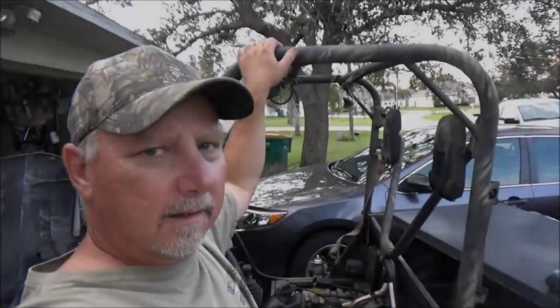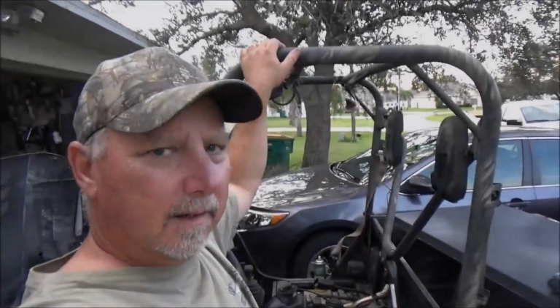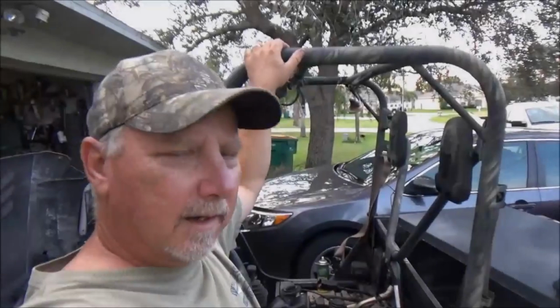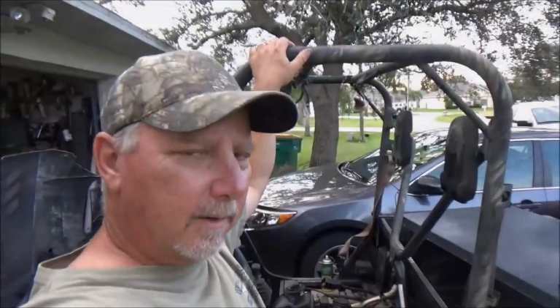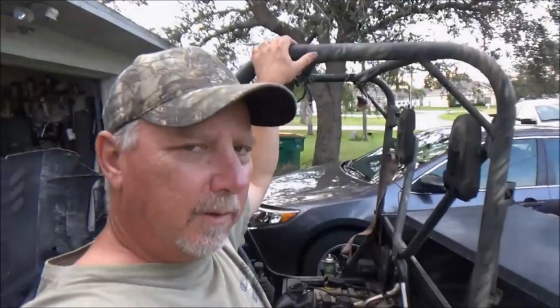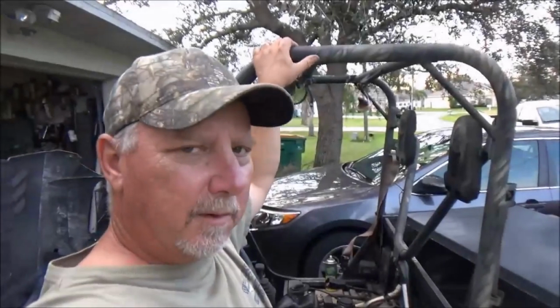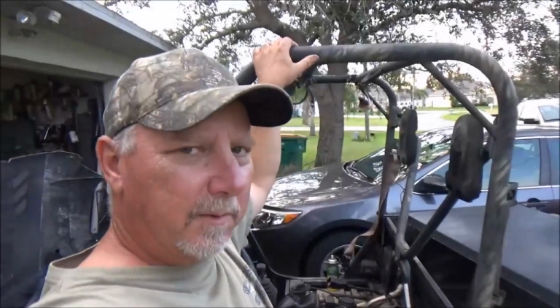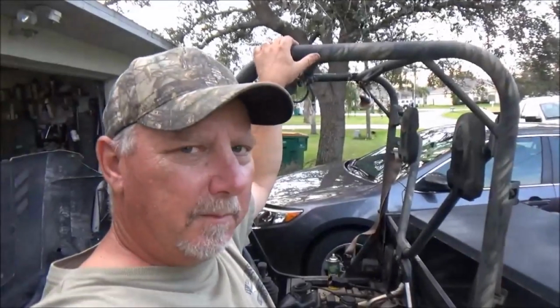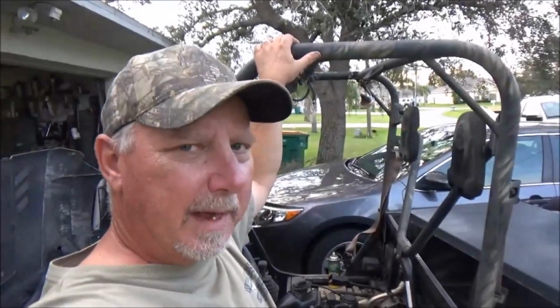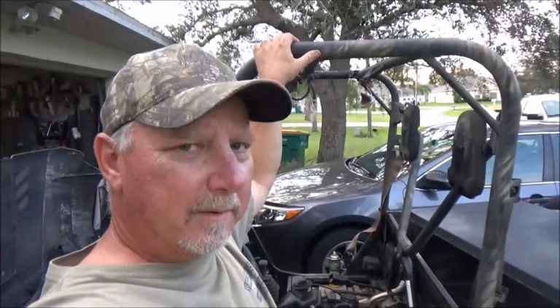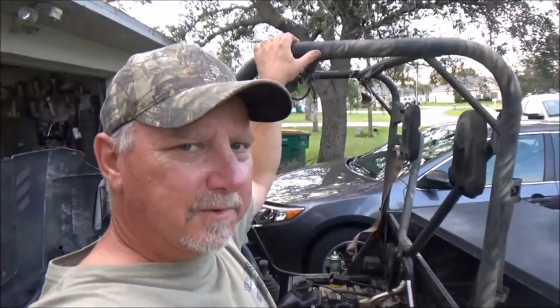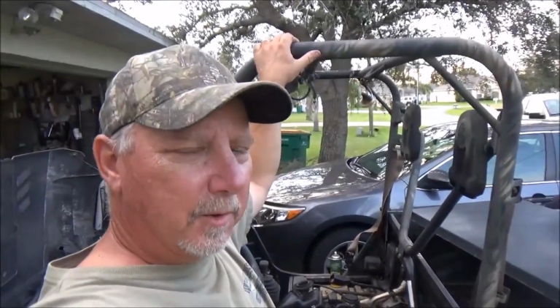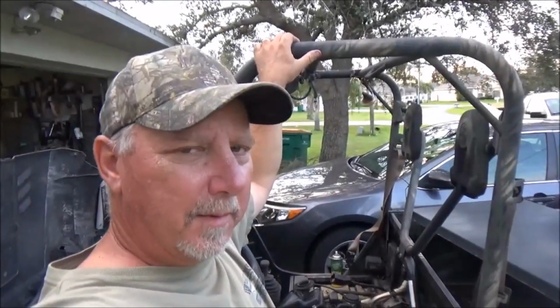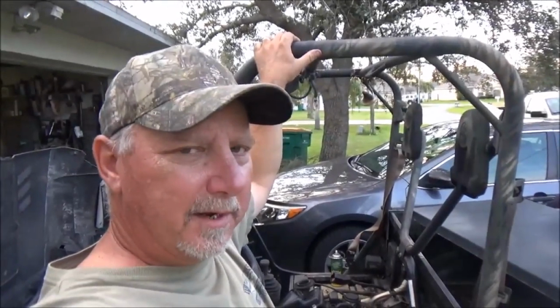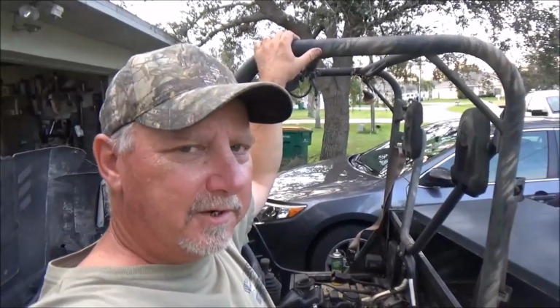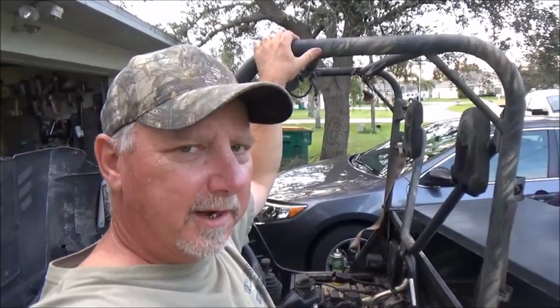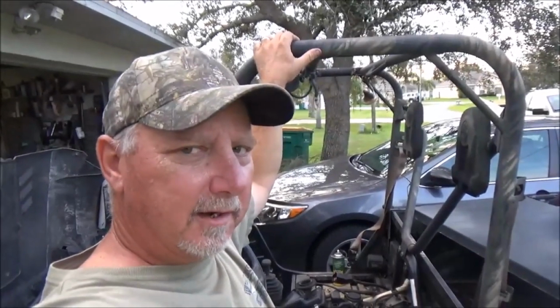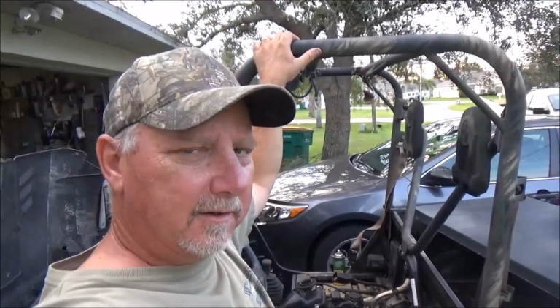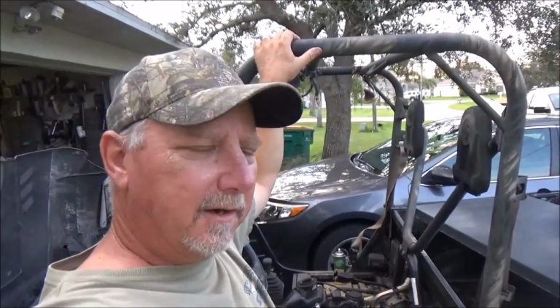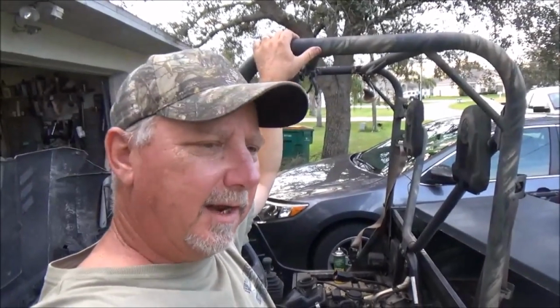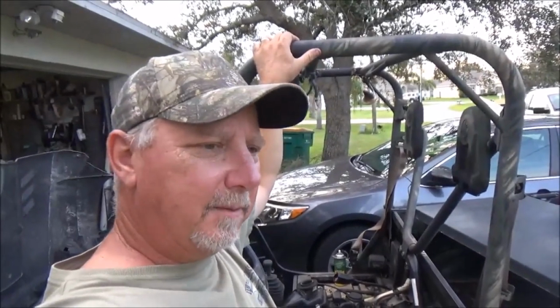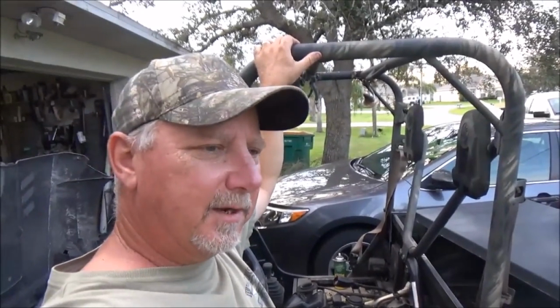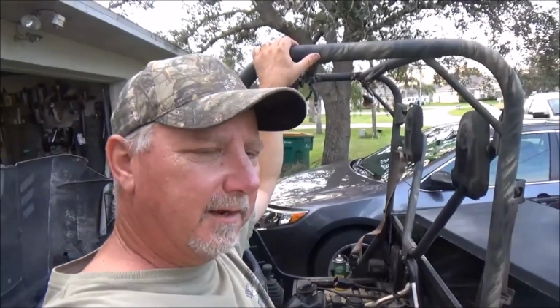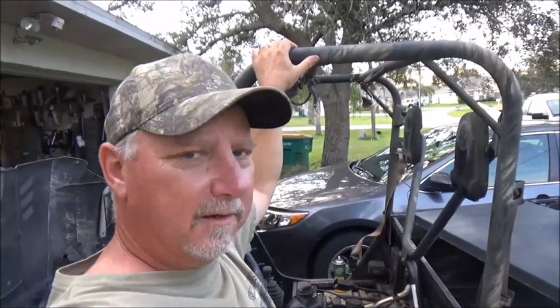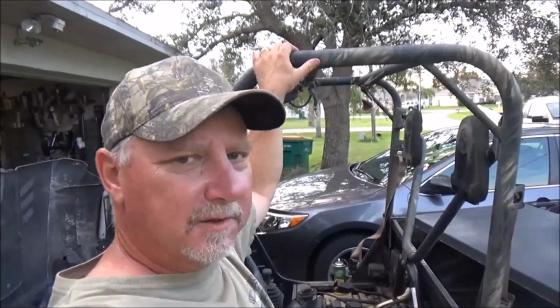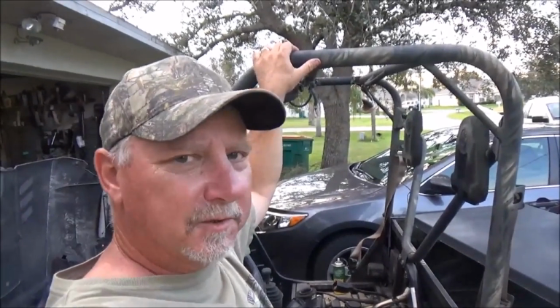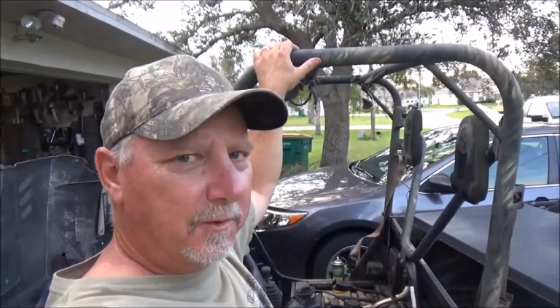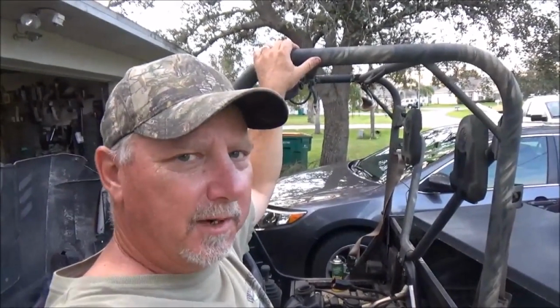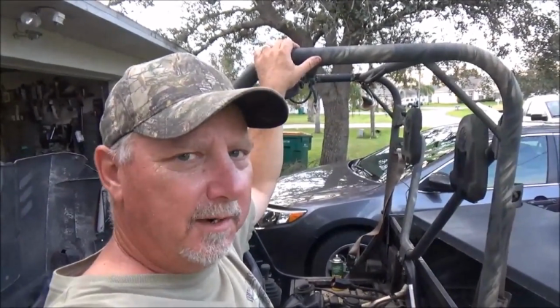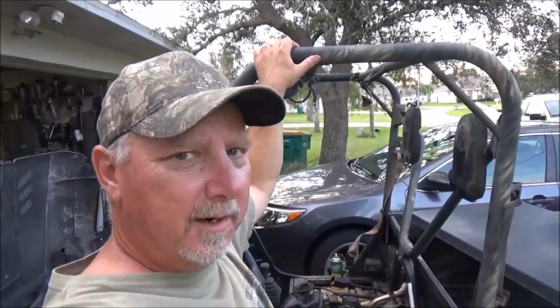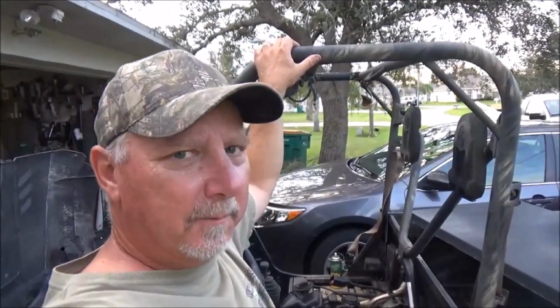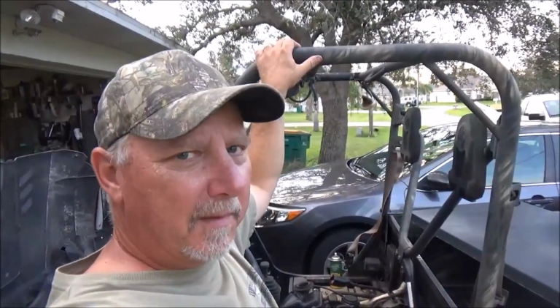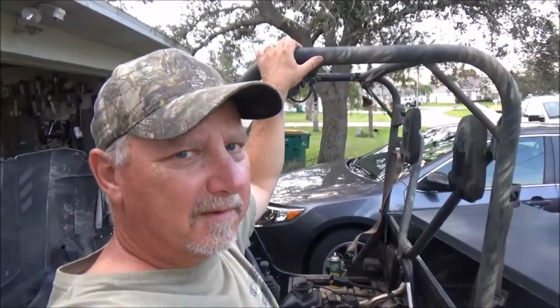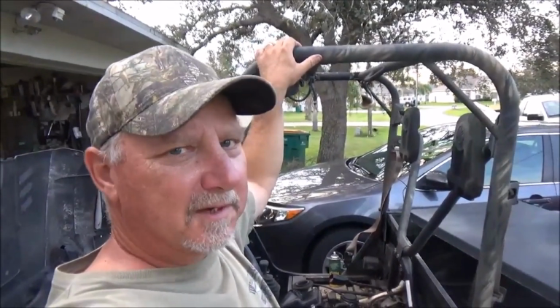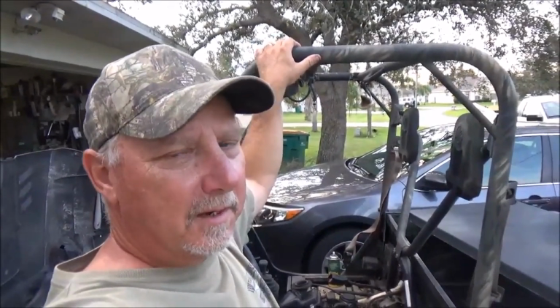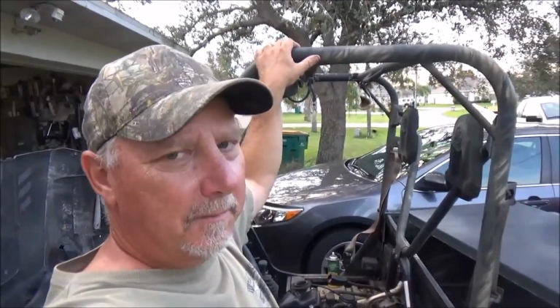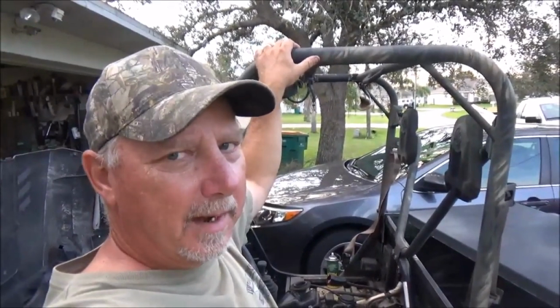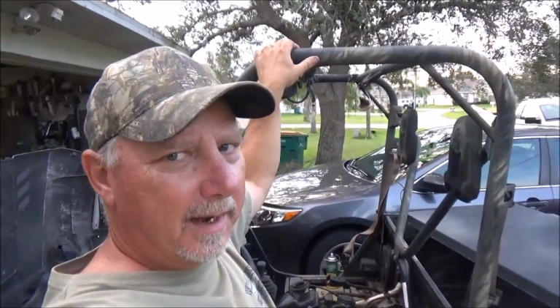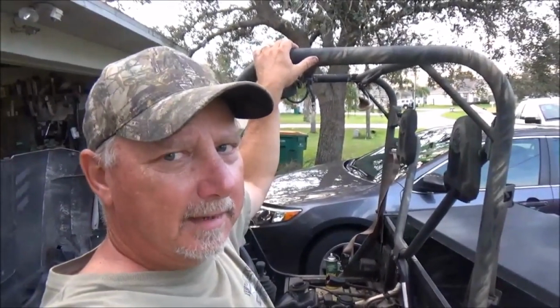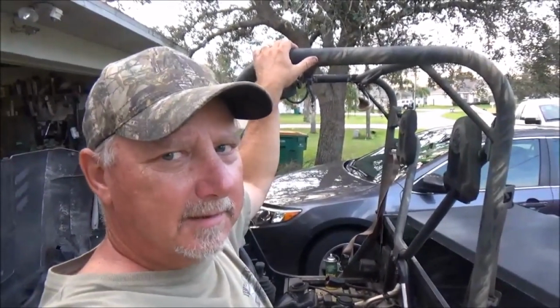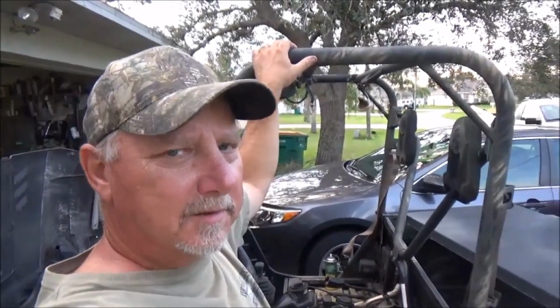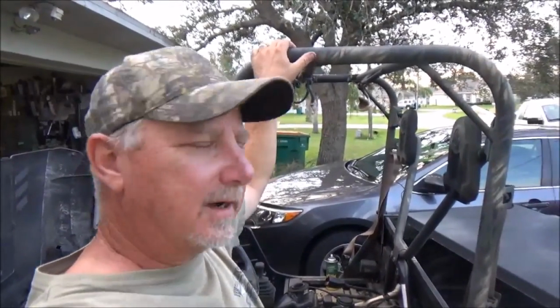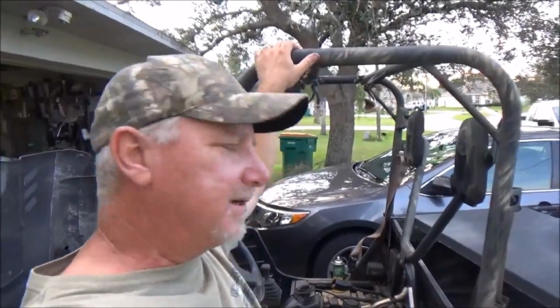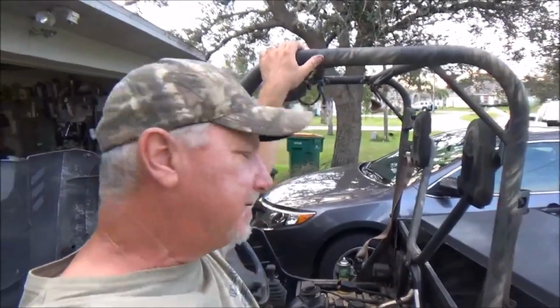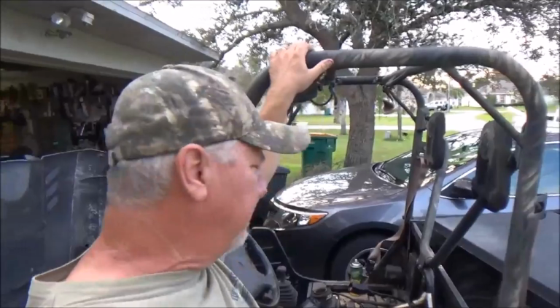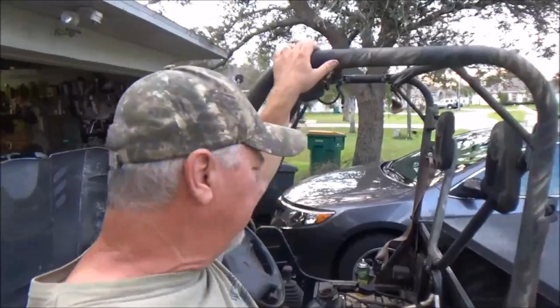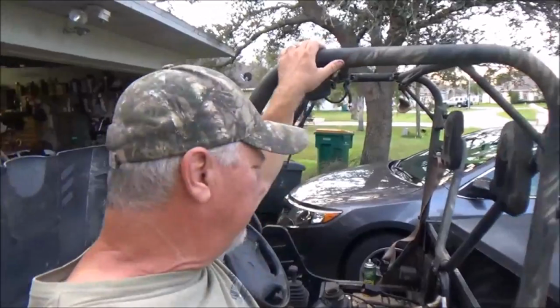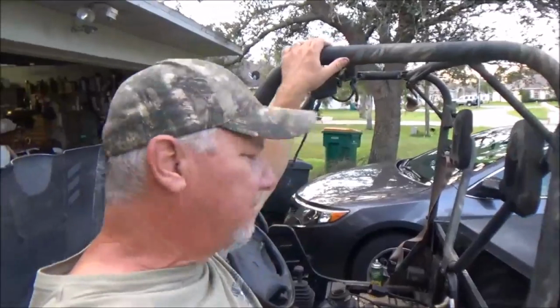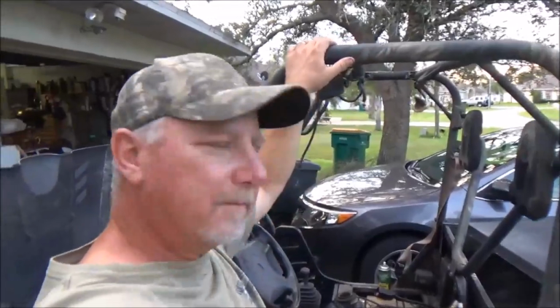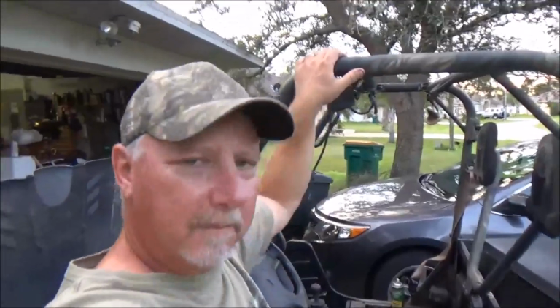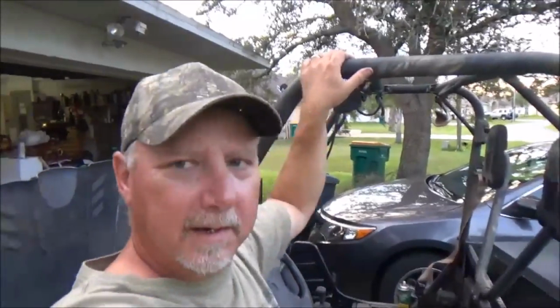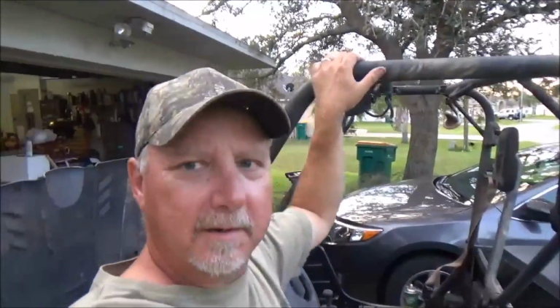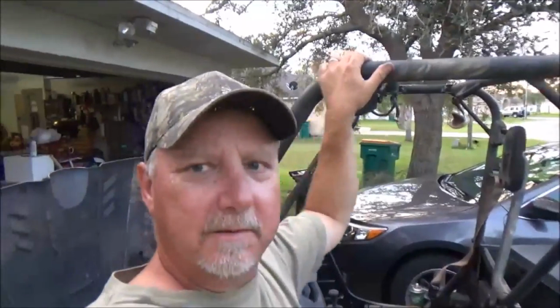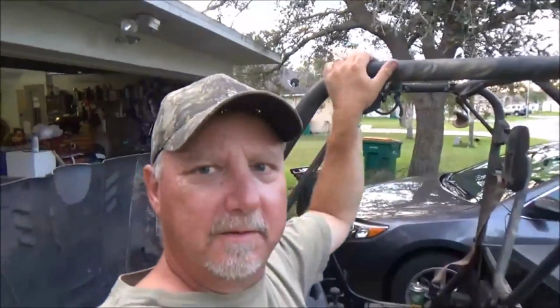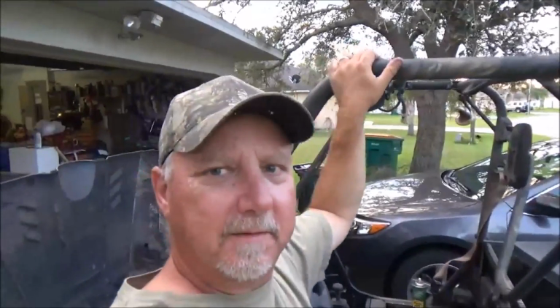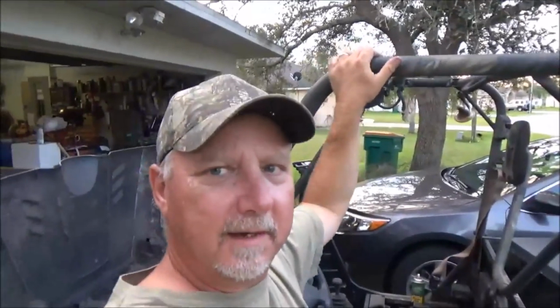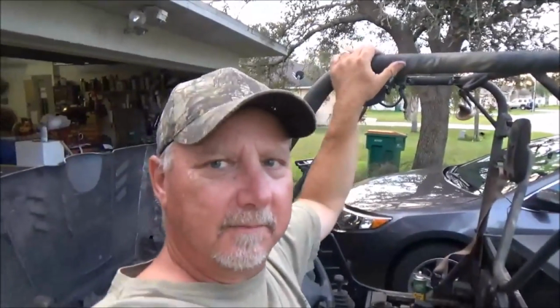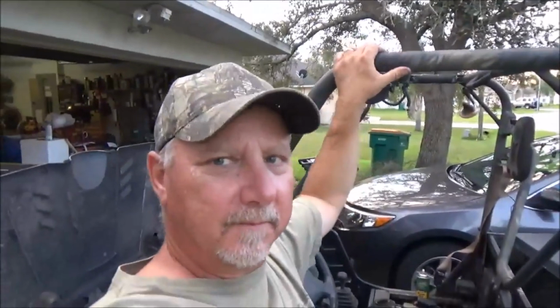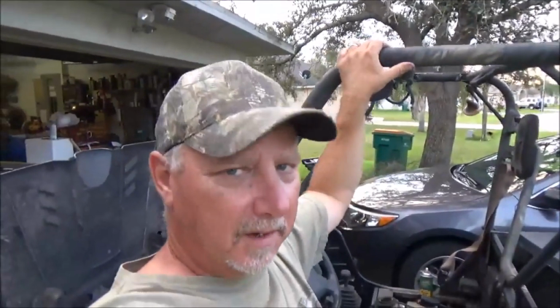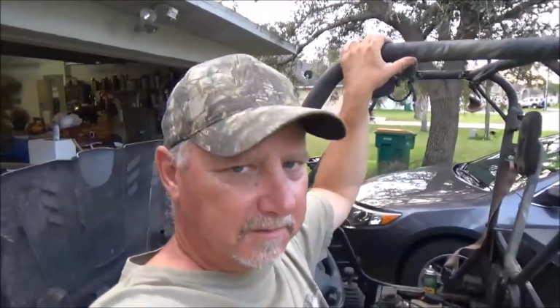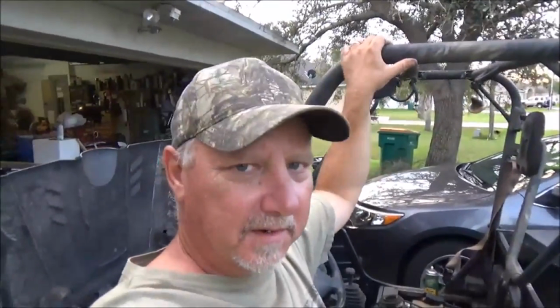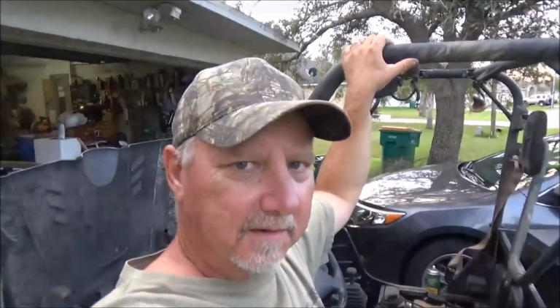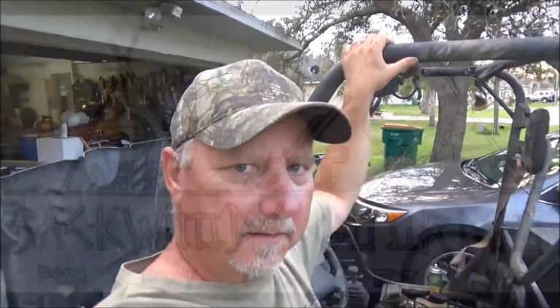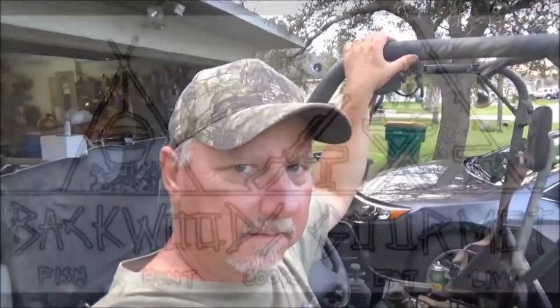Hey, welcome to Backwoods Gourmet channel. Today I'm gonna tell you a little story about the scumbags that tried to steal my UTV. Y'all stay tuned.